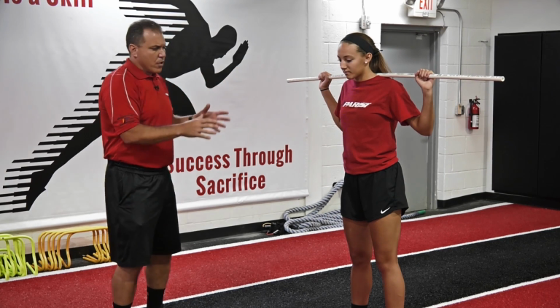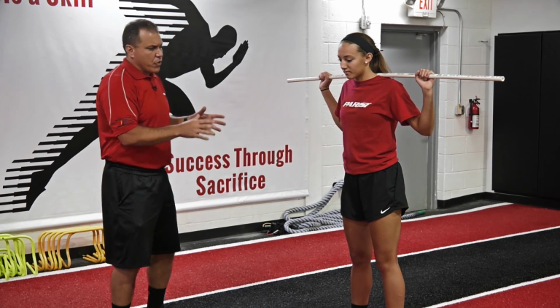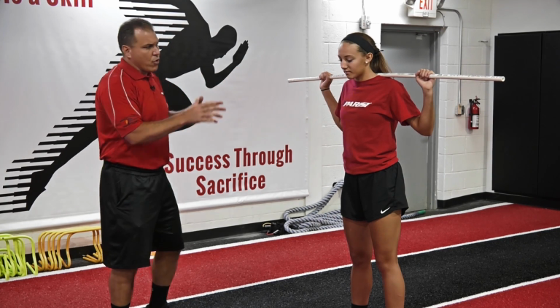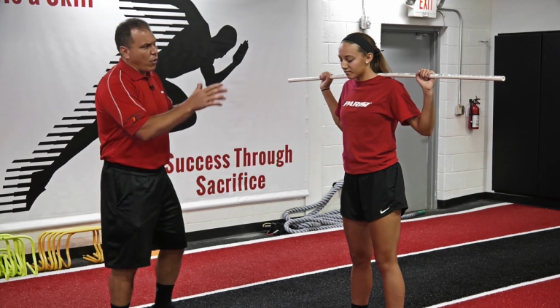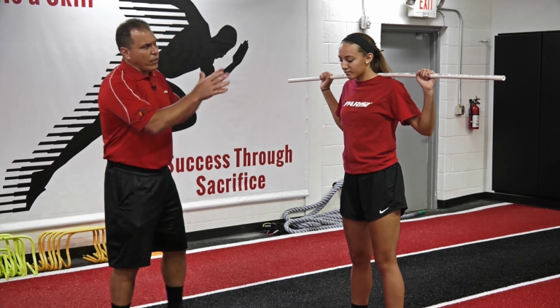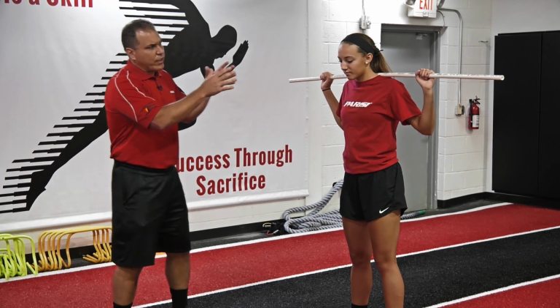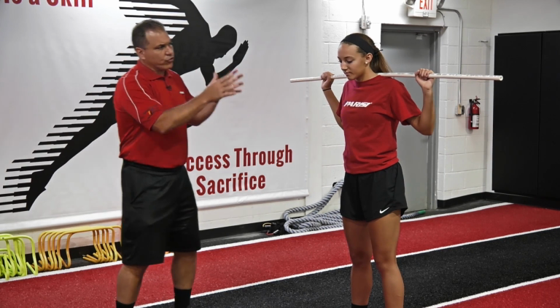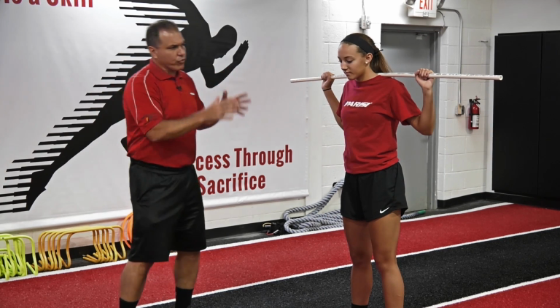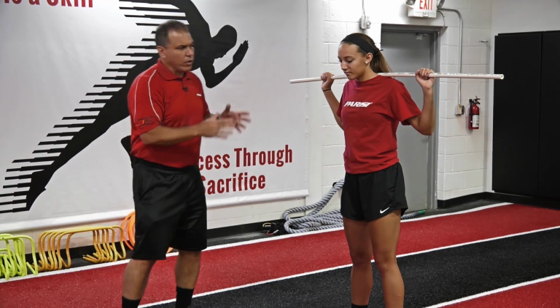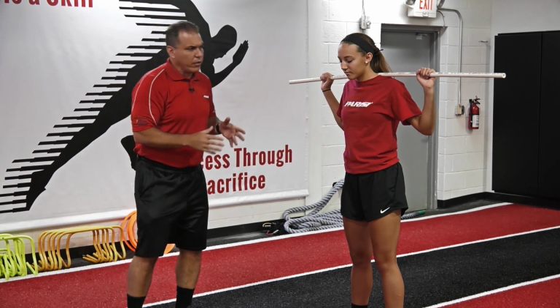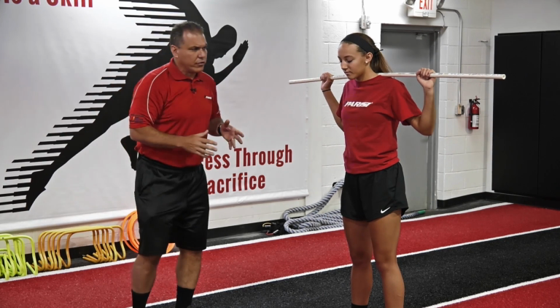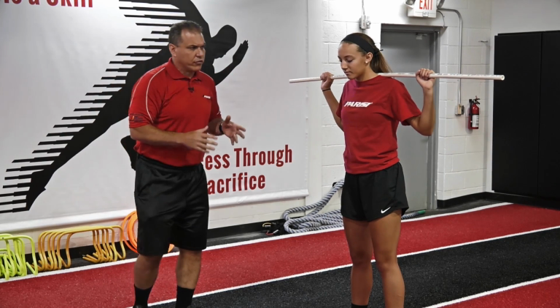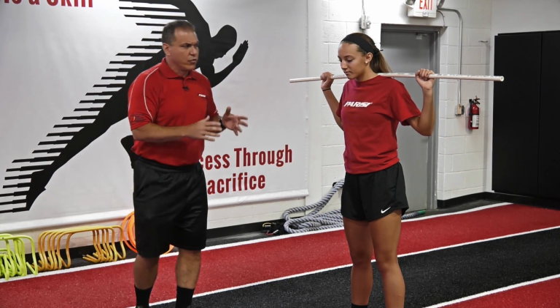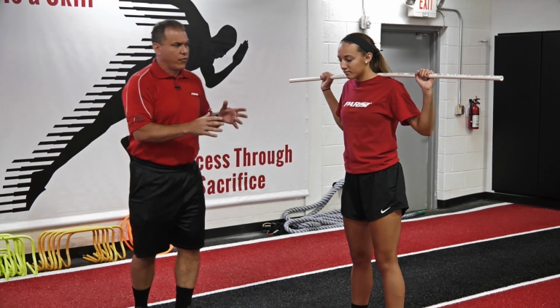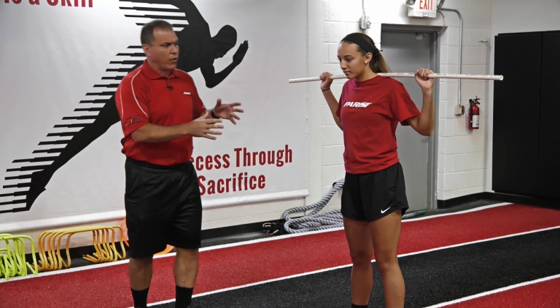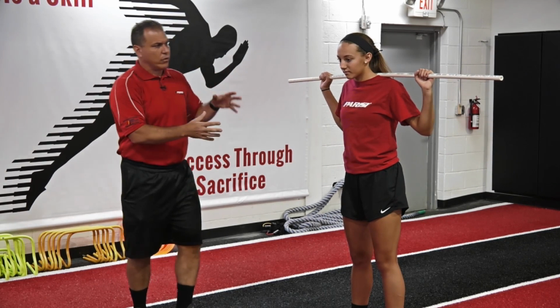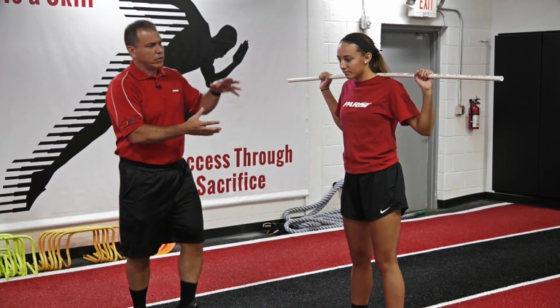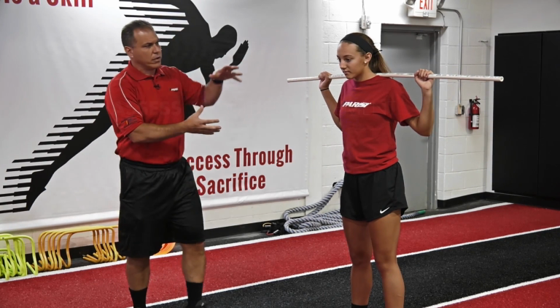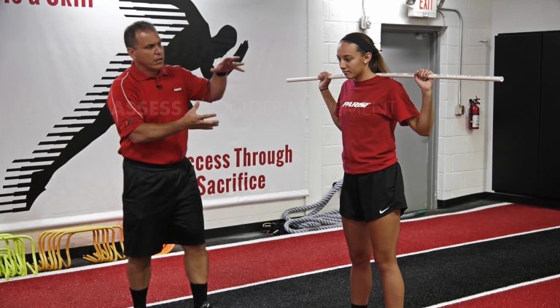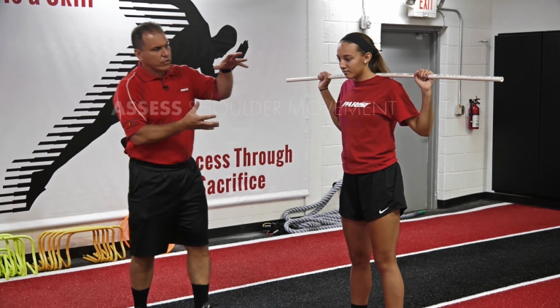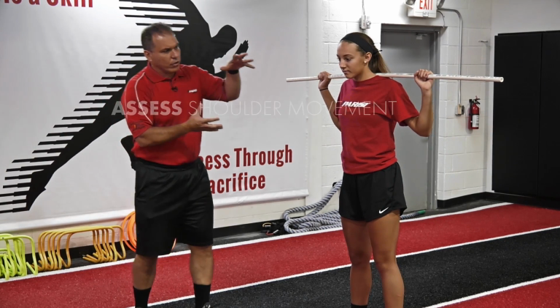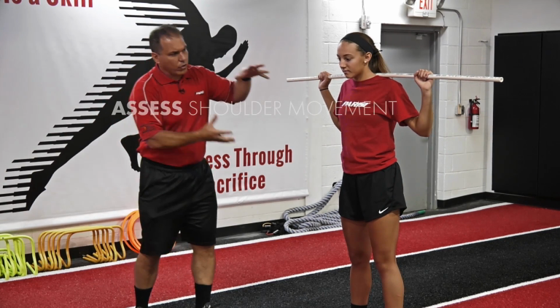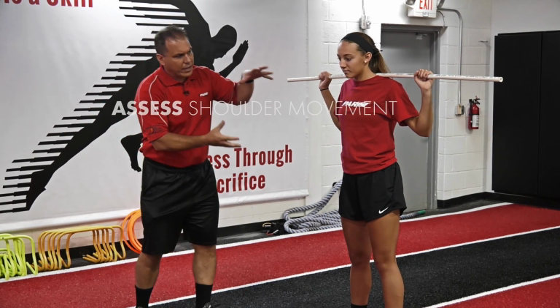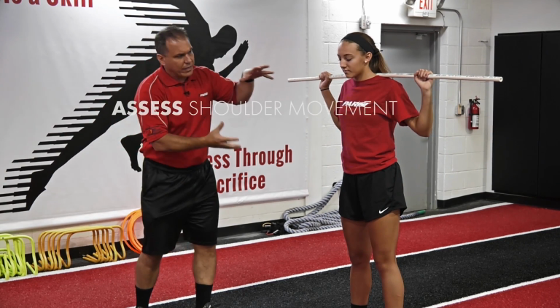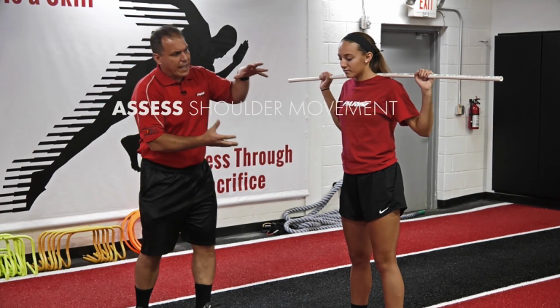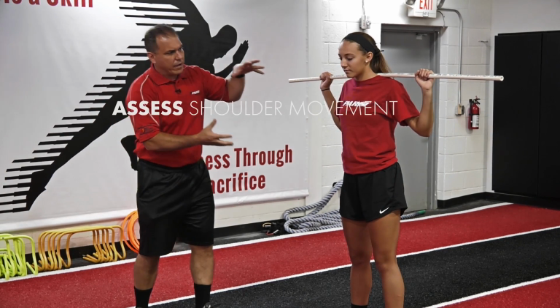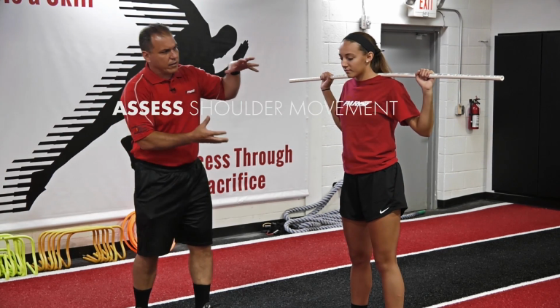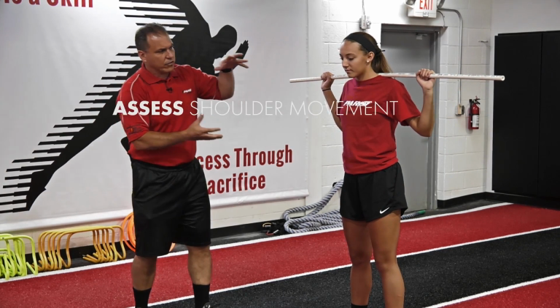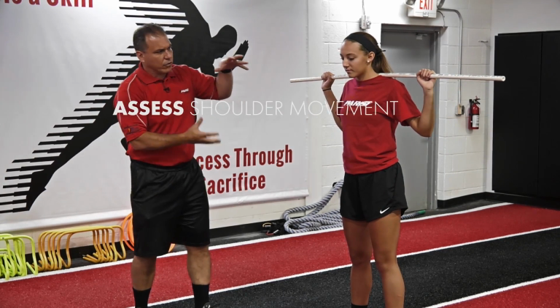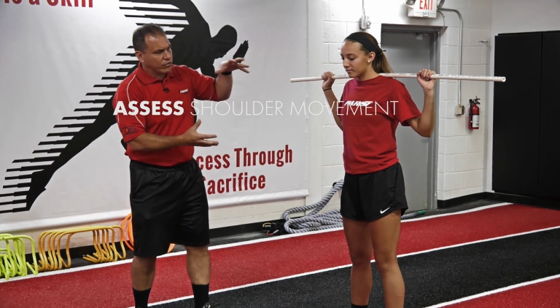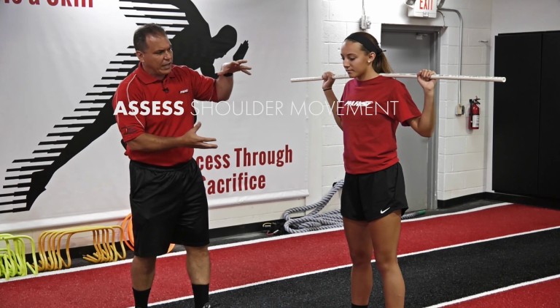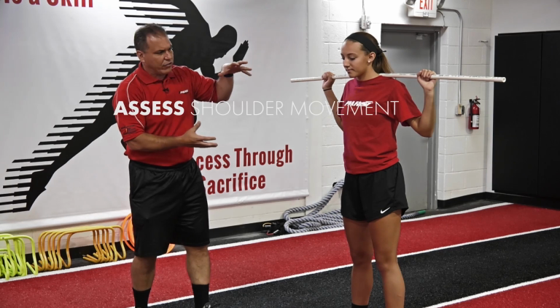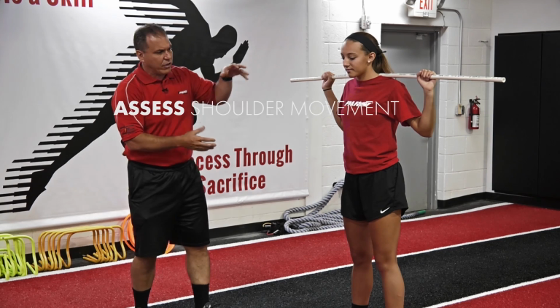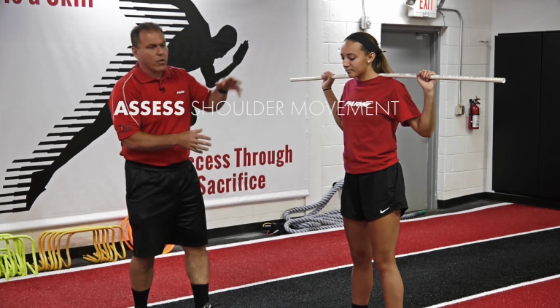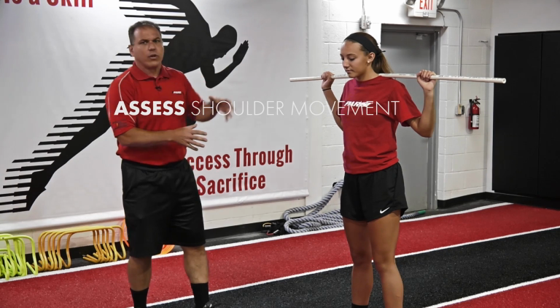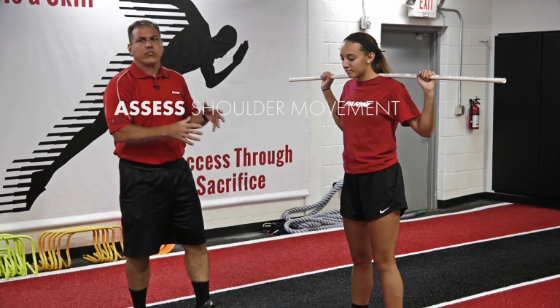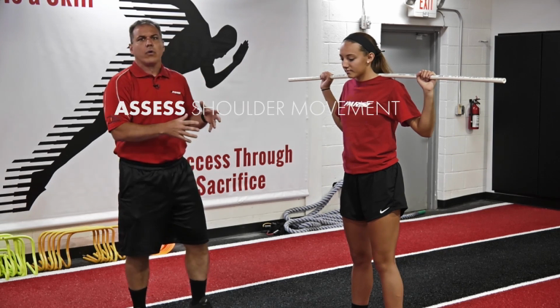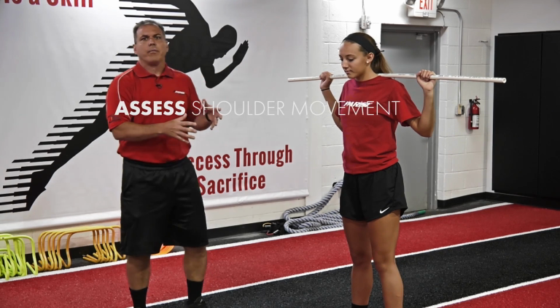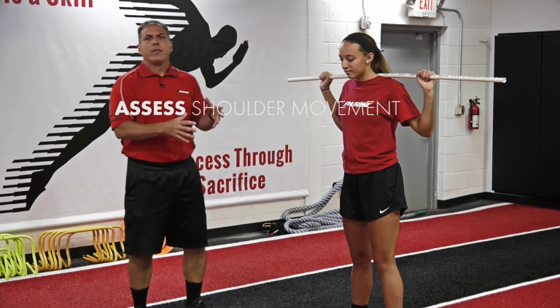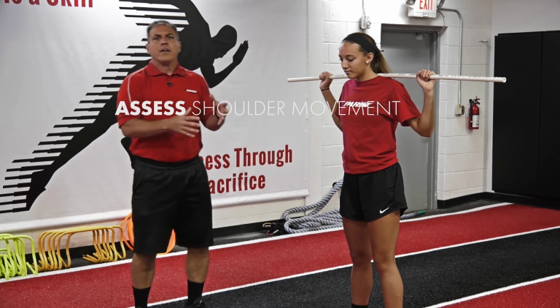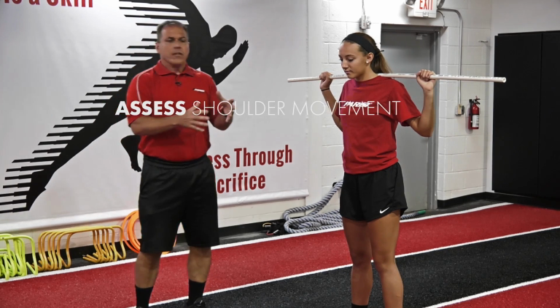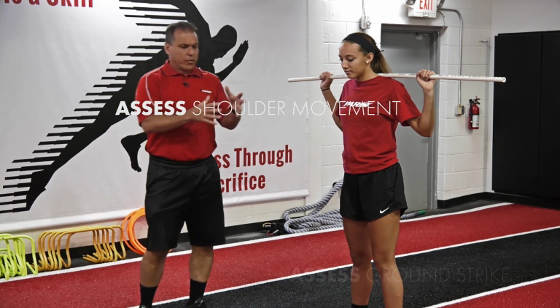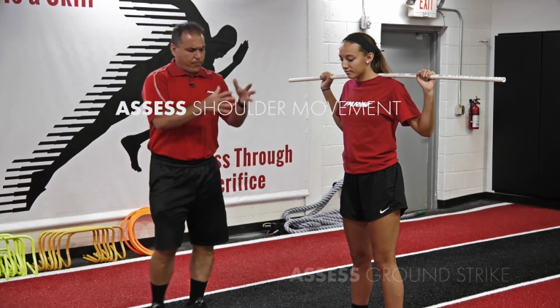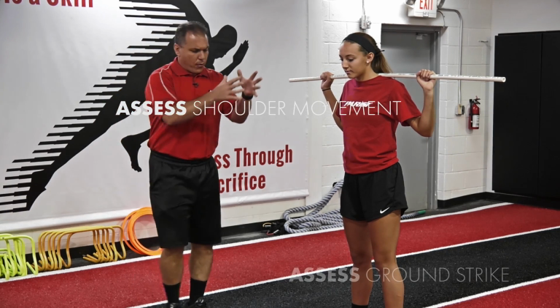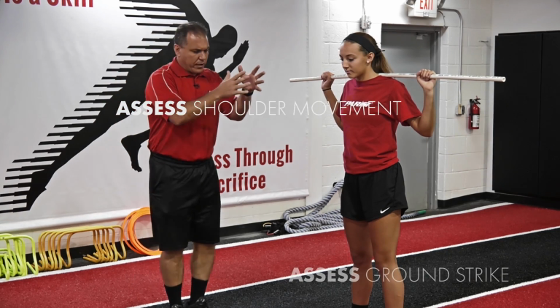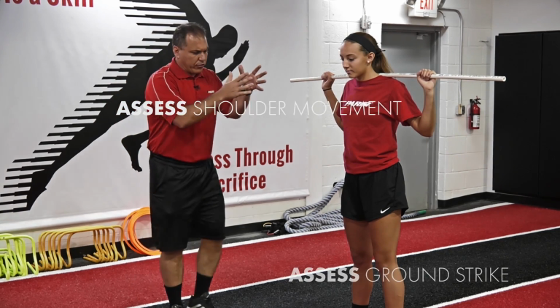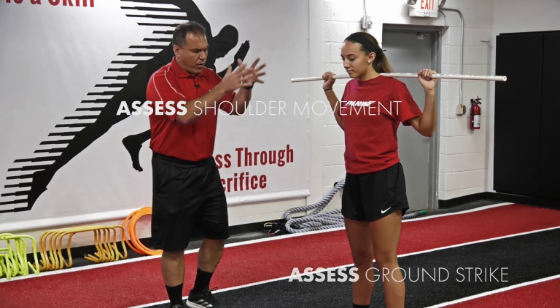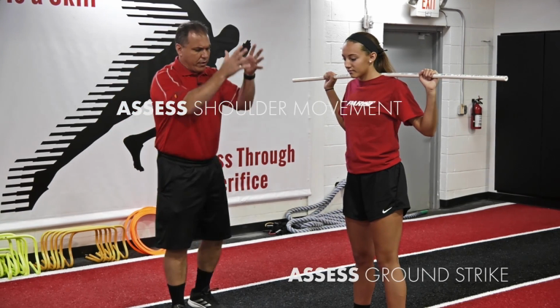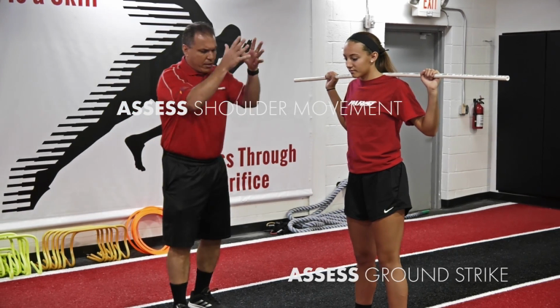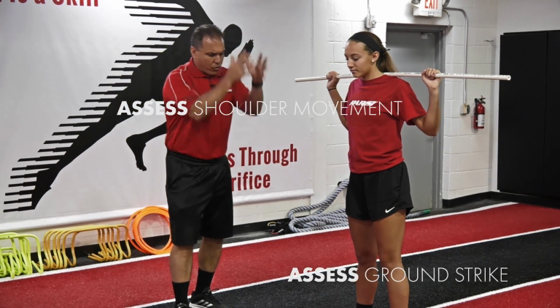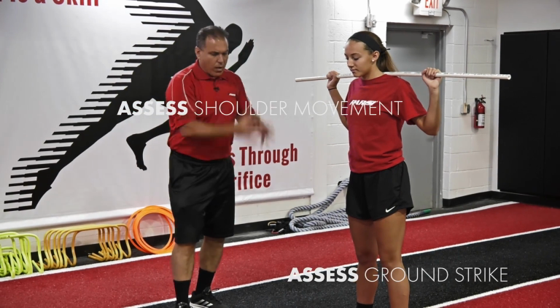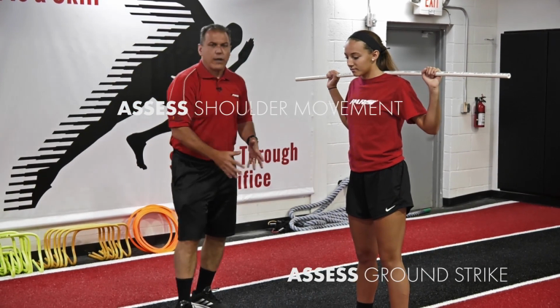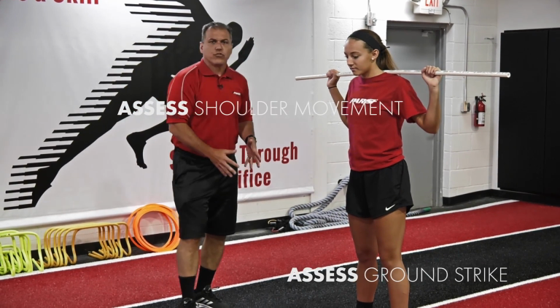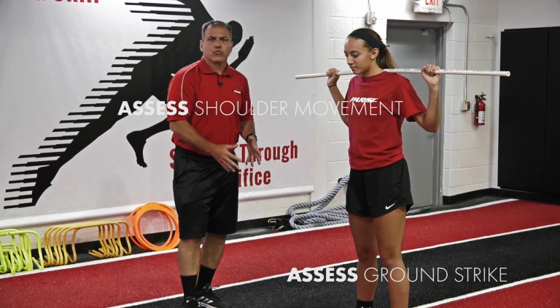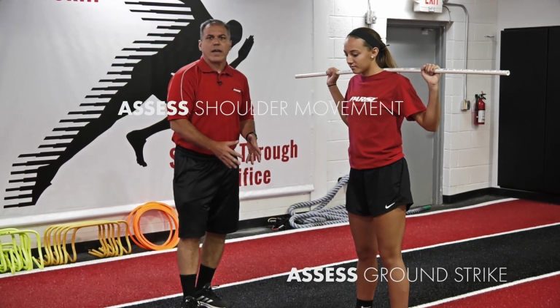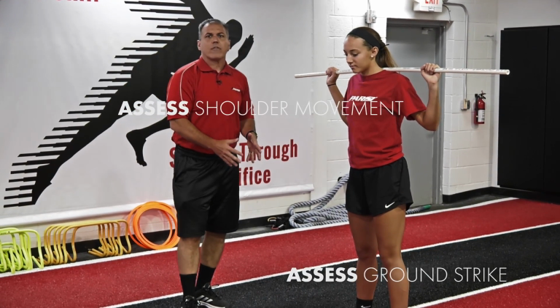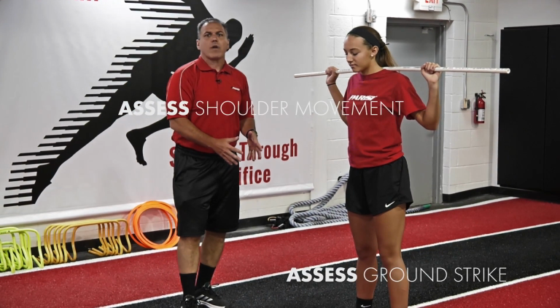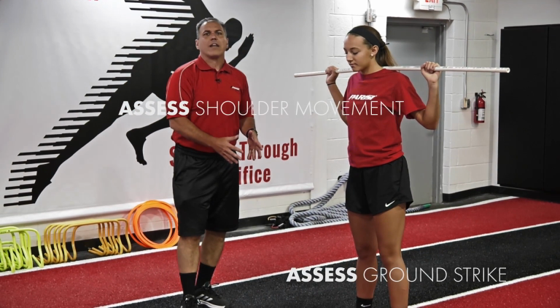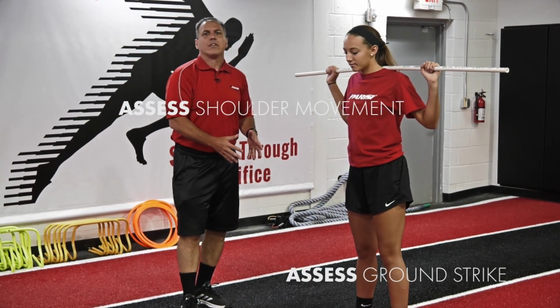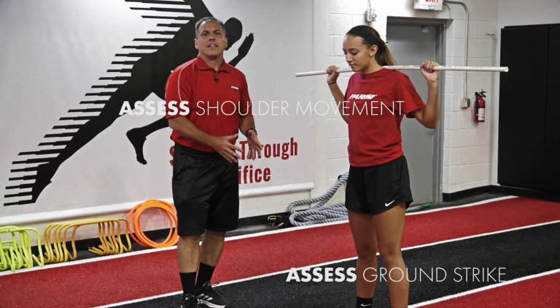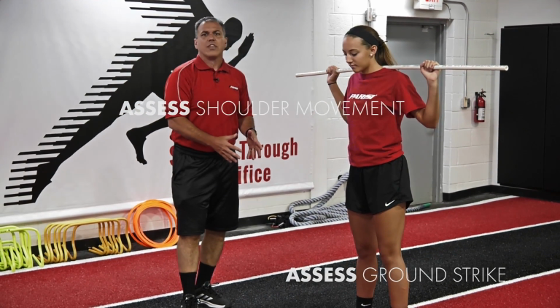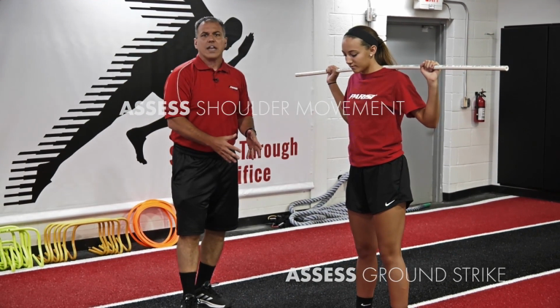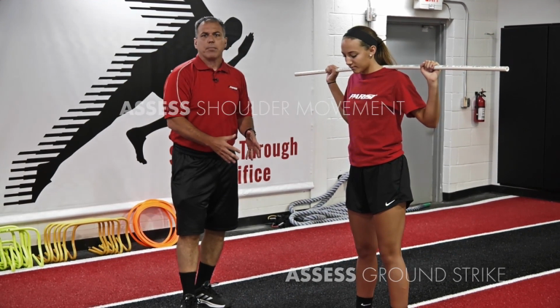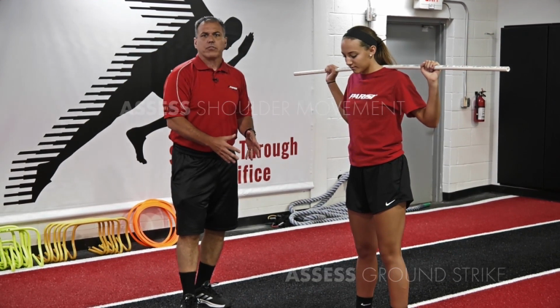The goal of this drill is twofold: to look at that association and also to focus on ground strike right underneath the hips.